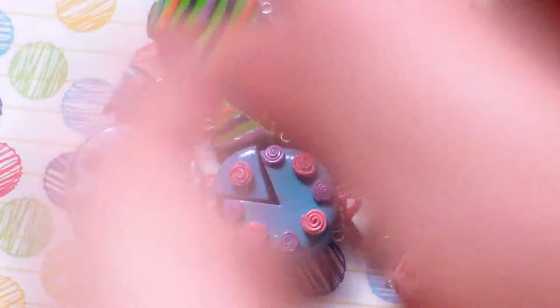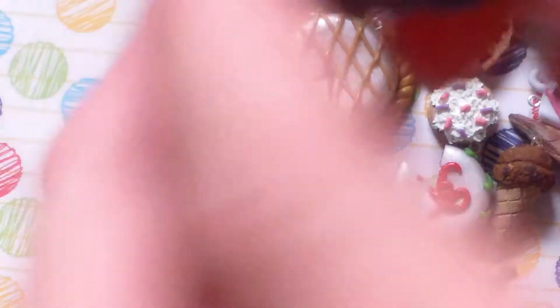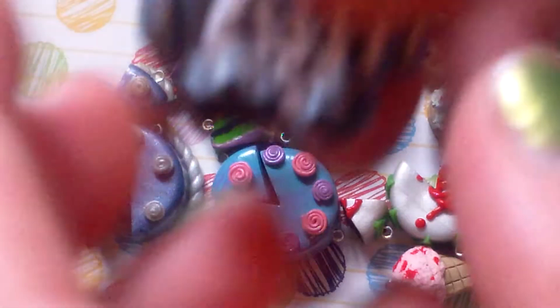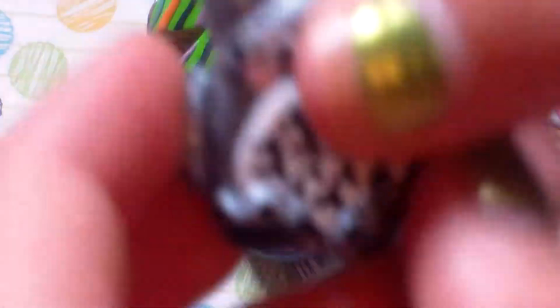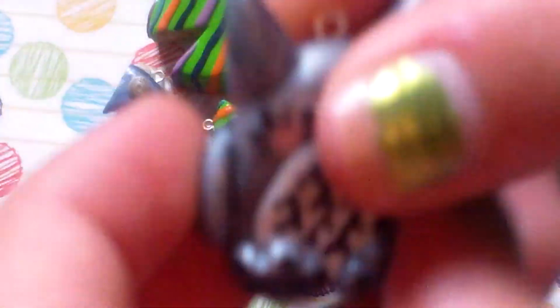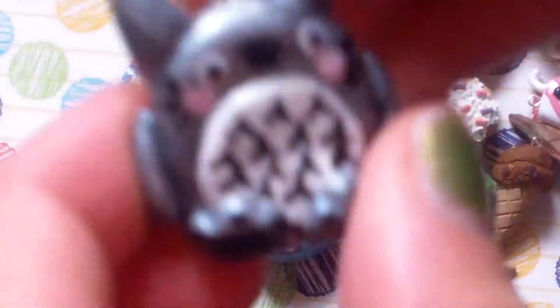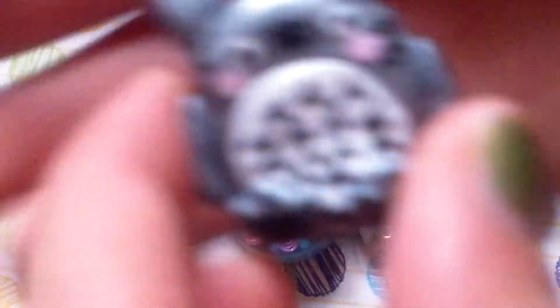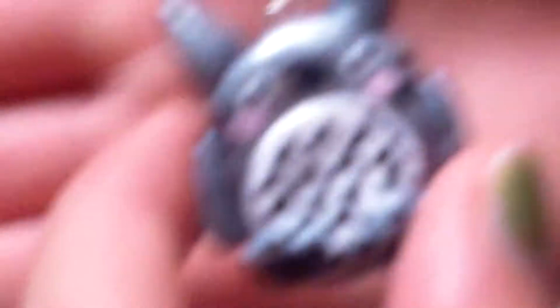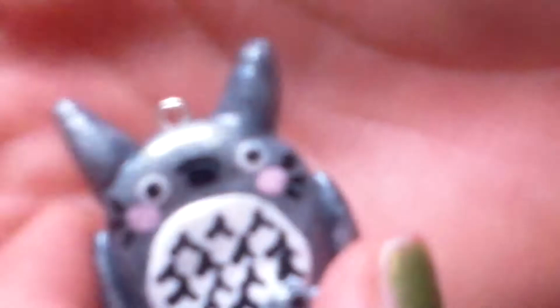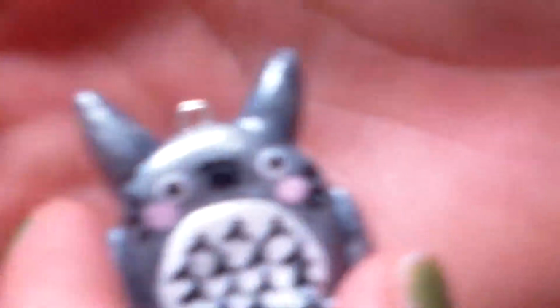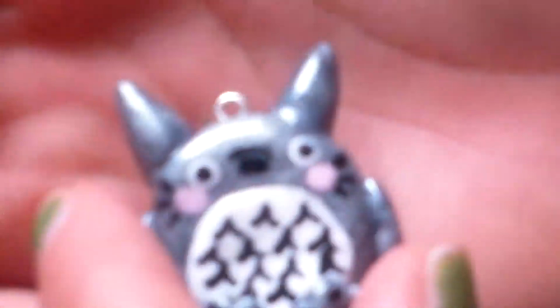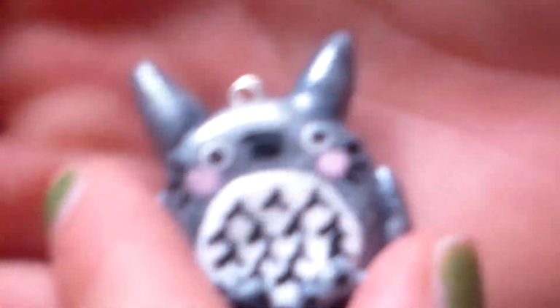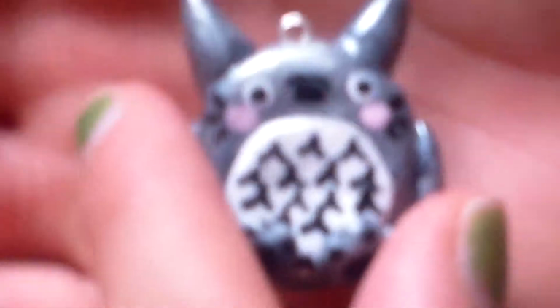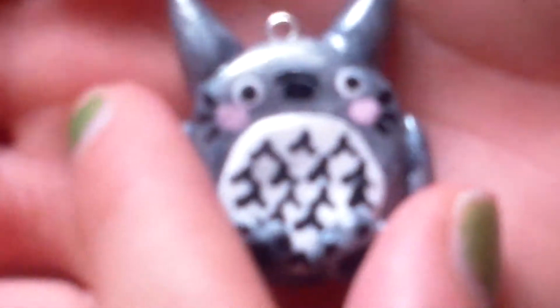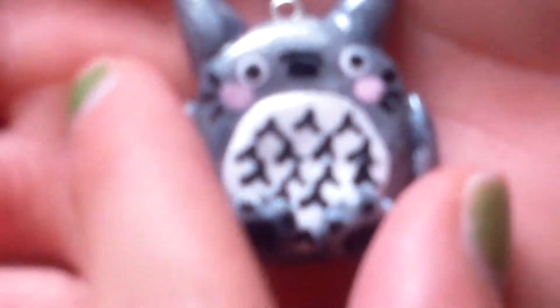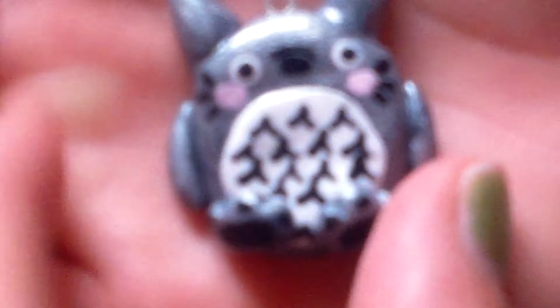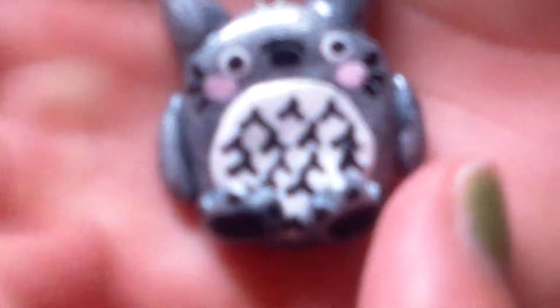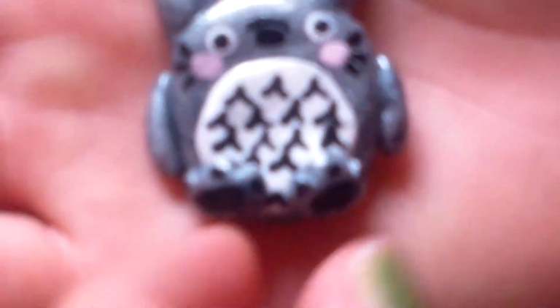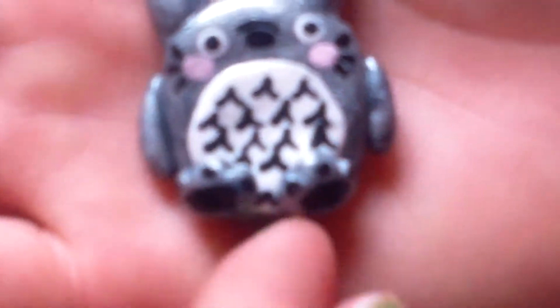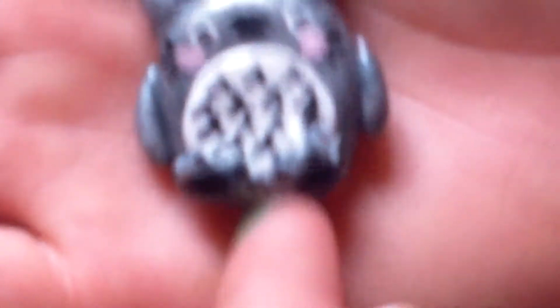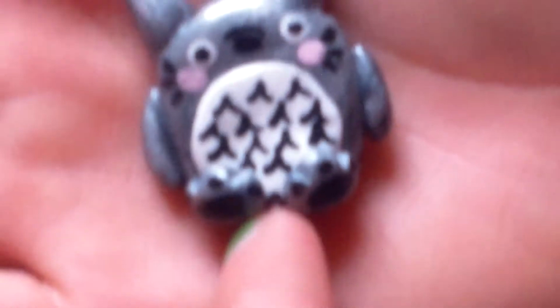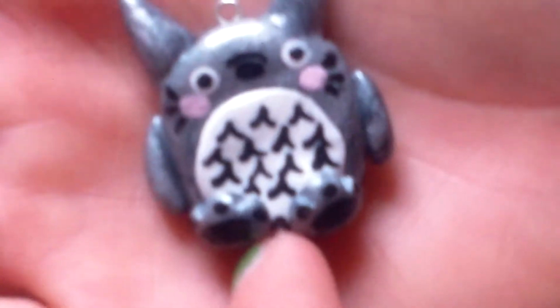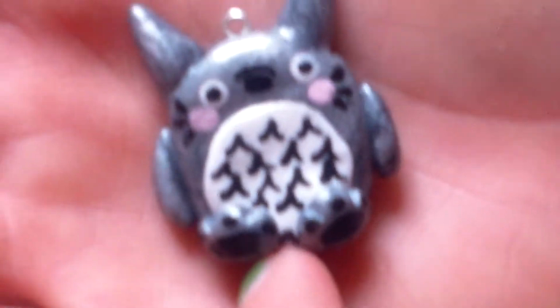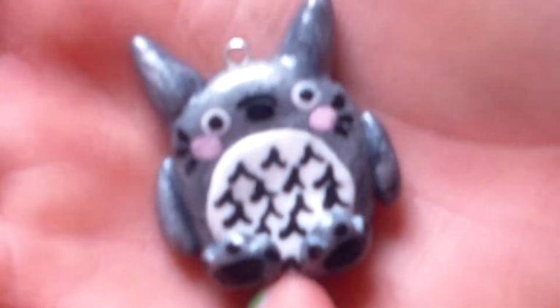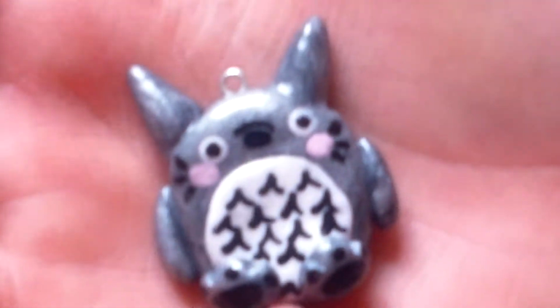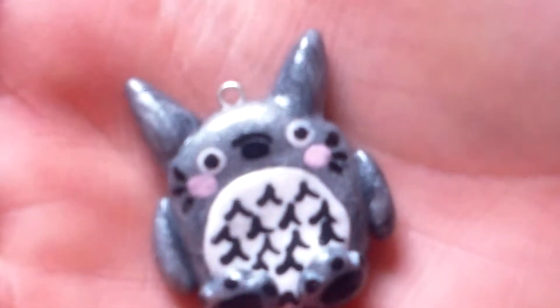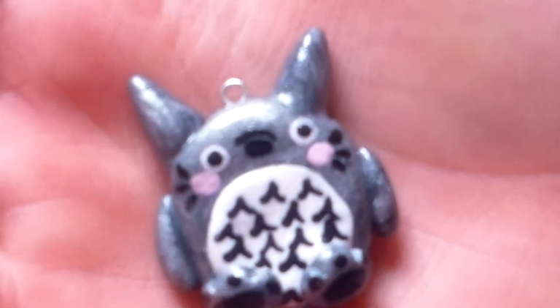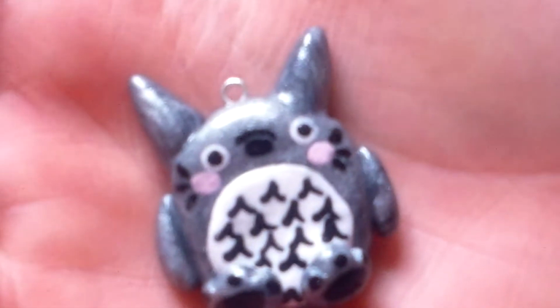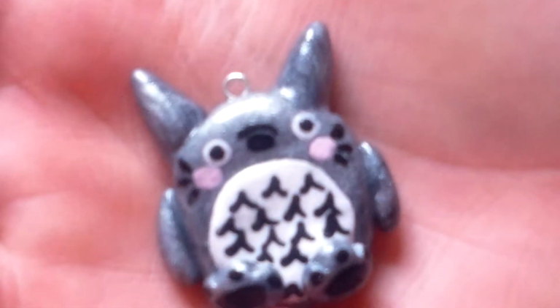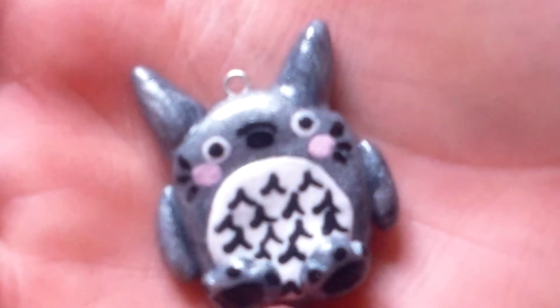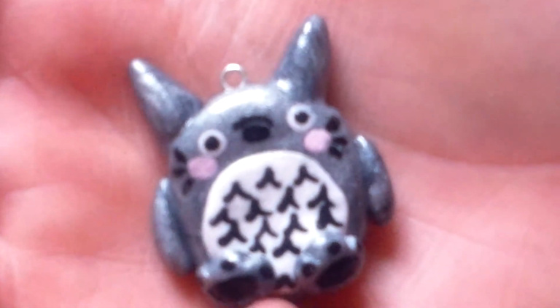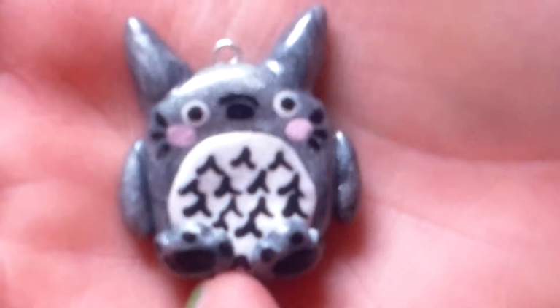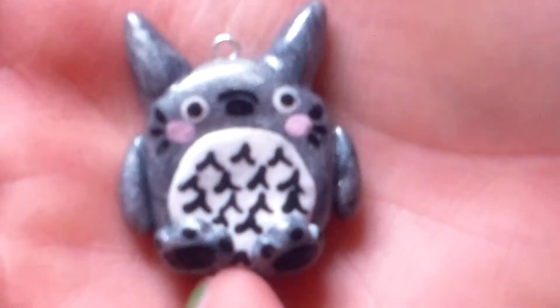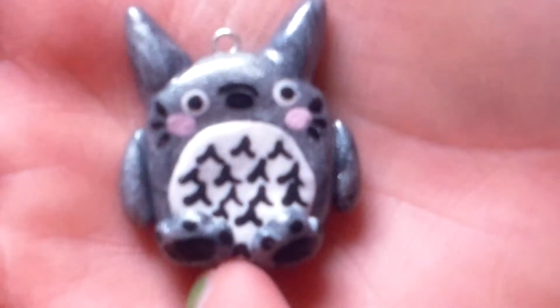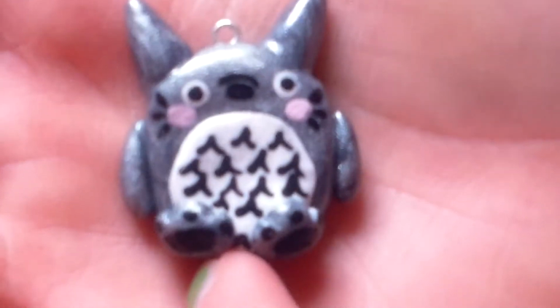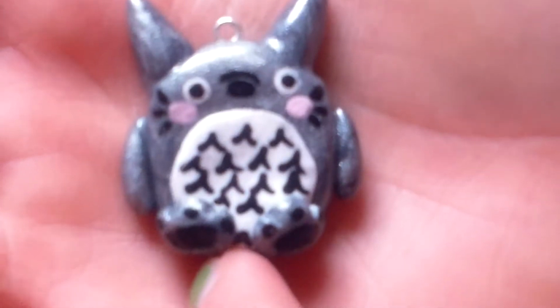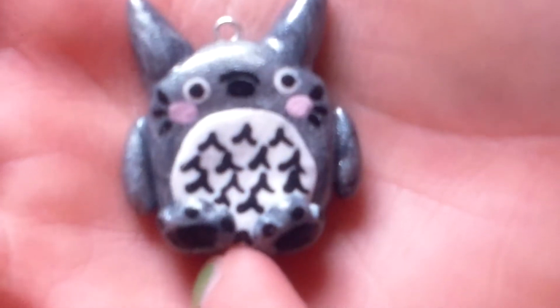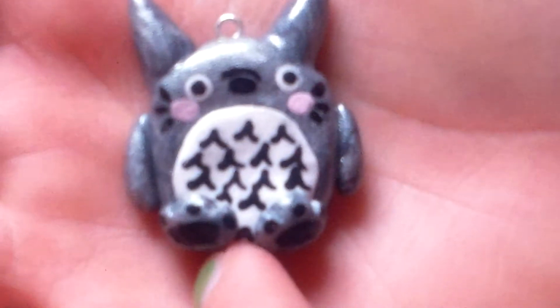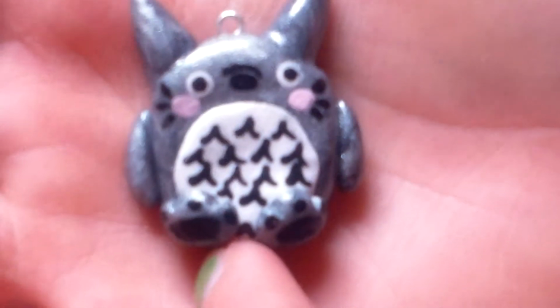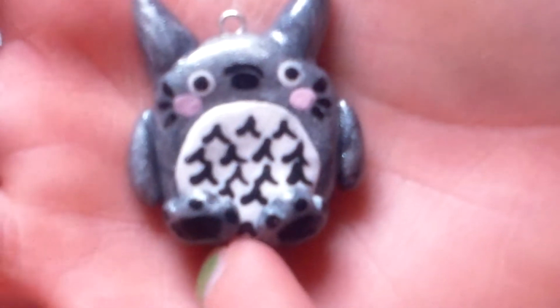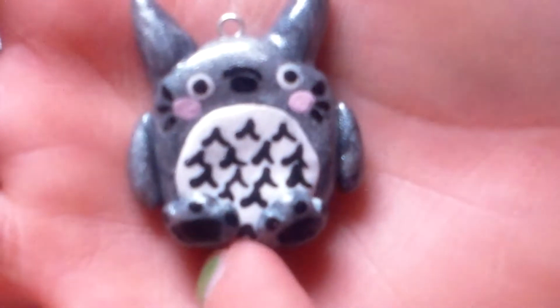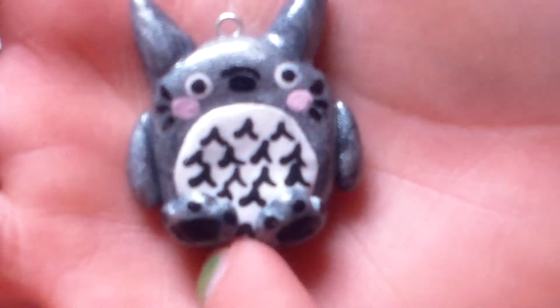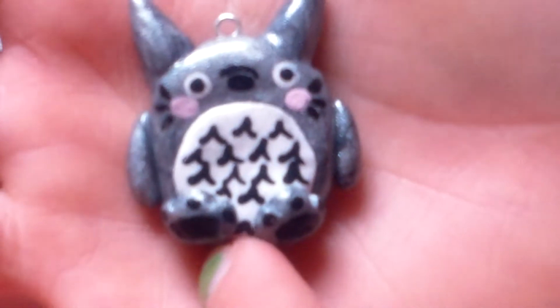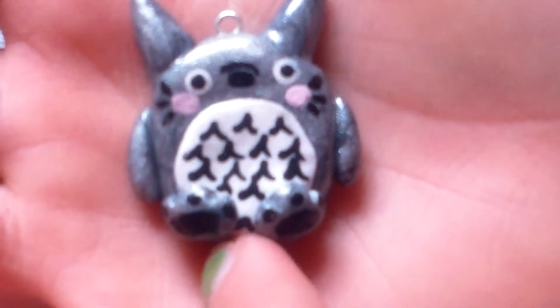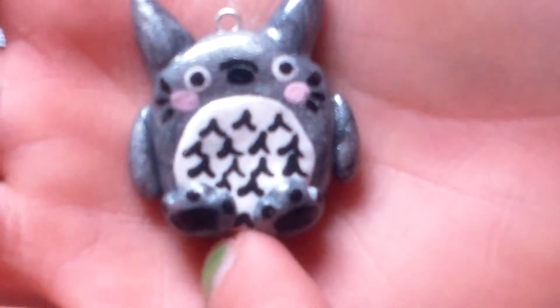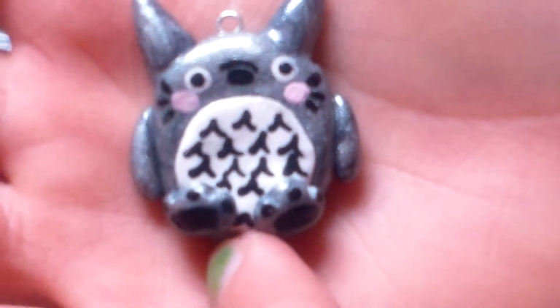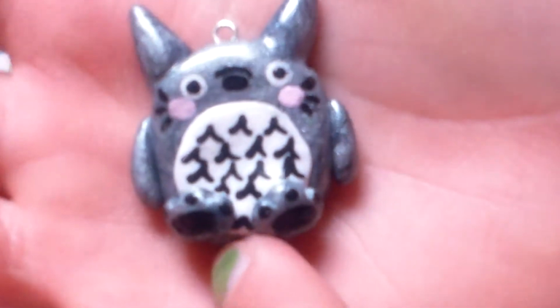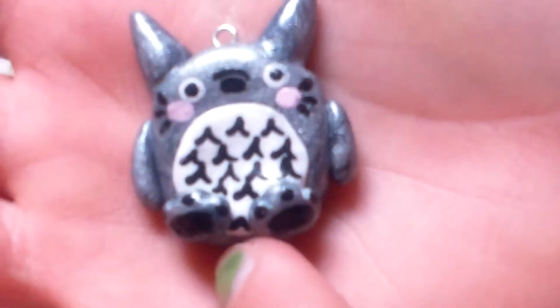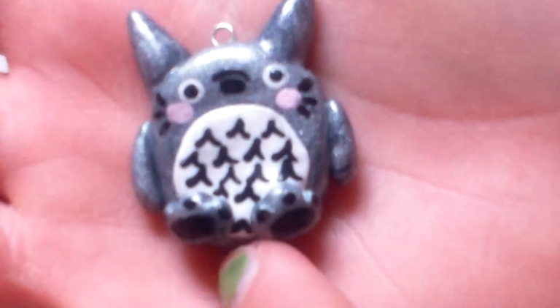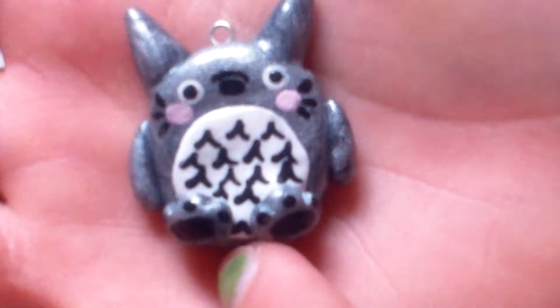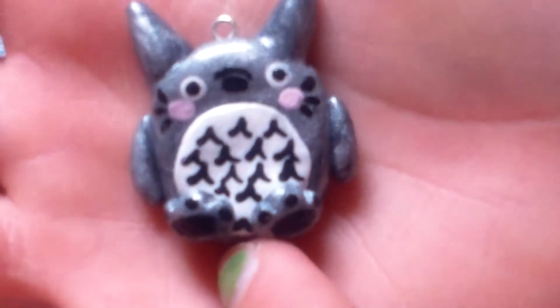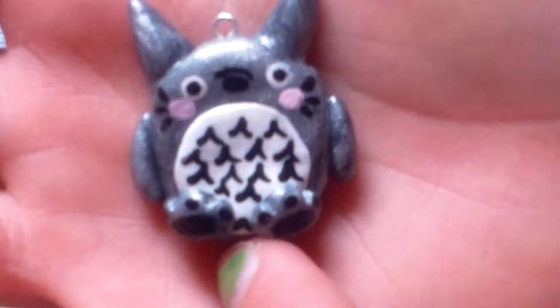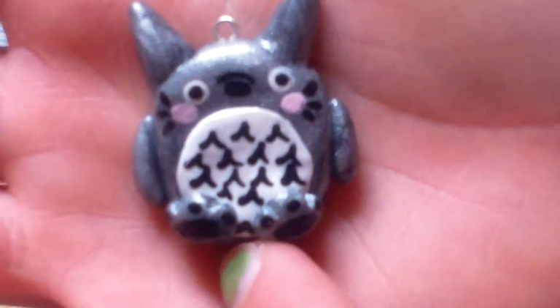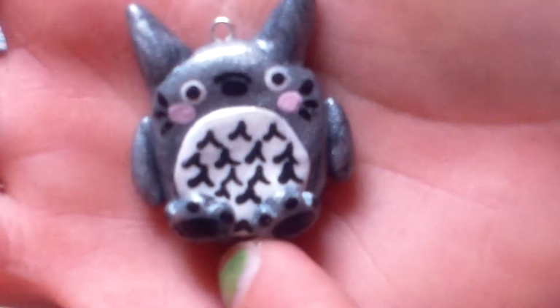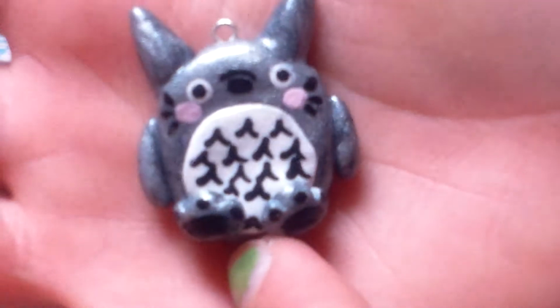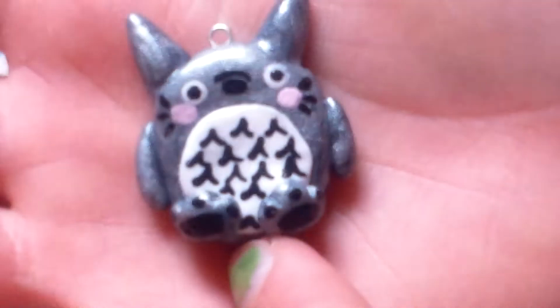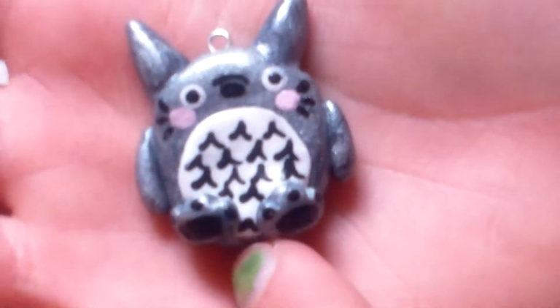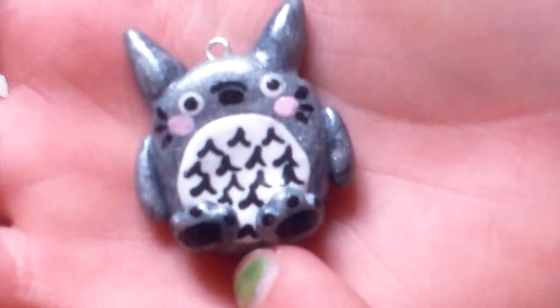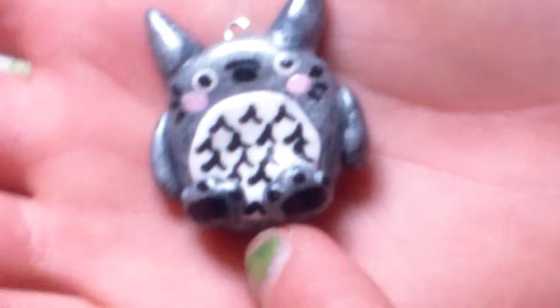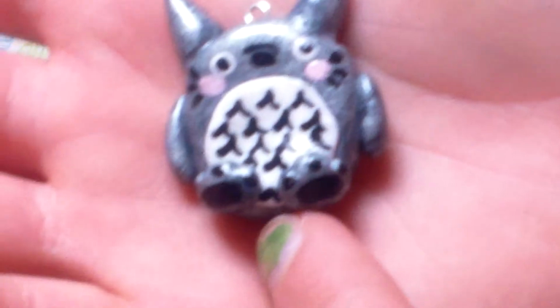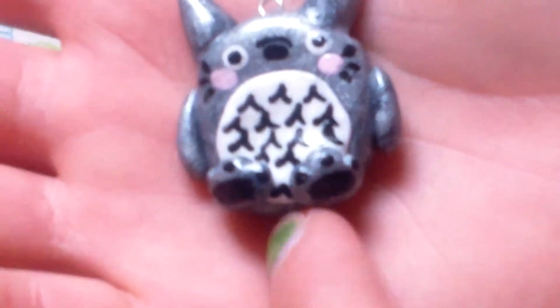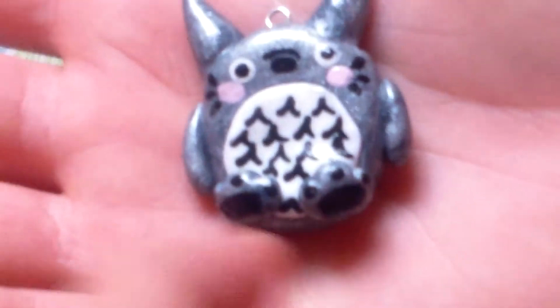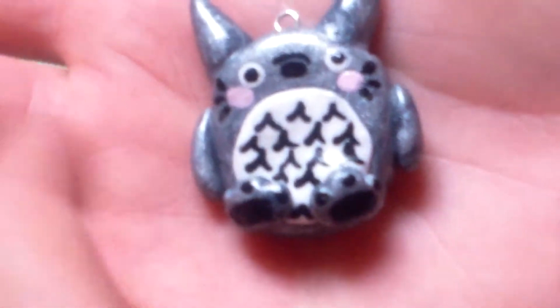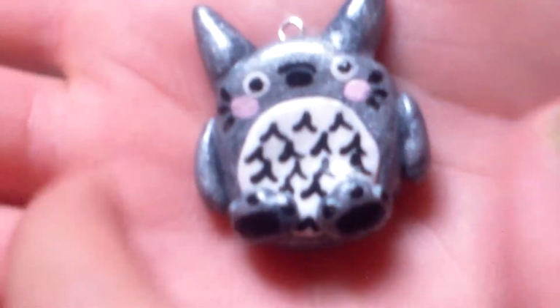Then I have some animals. First I have this Totoro inspired by Little Surprises. All the little details are painted on, and I really like this.